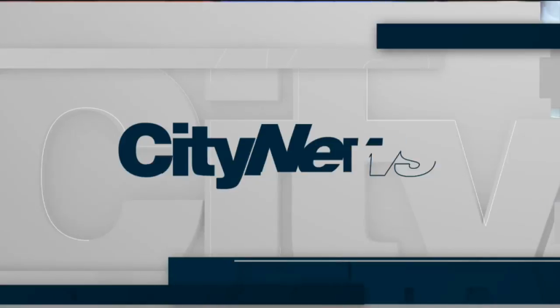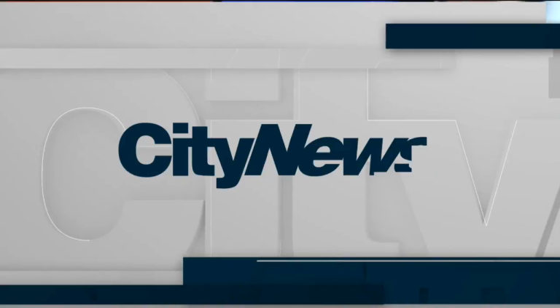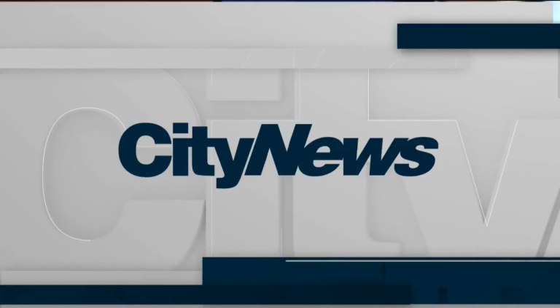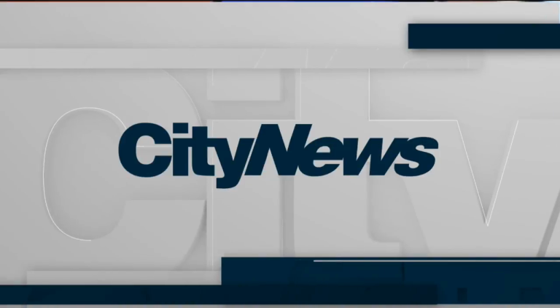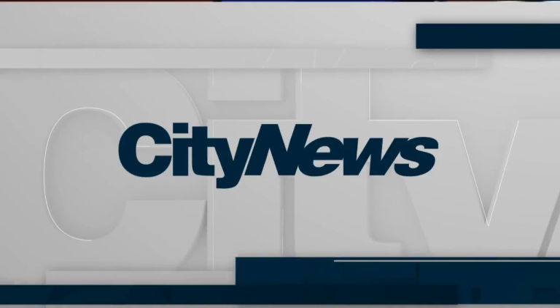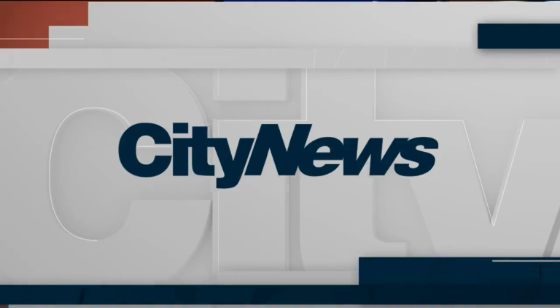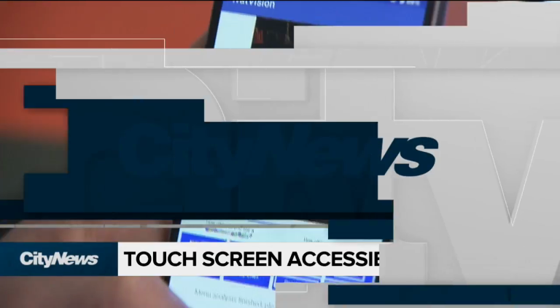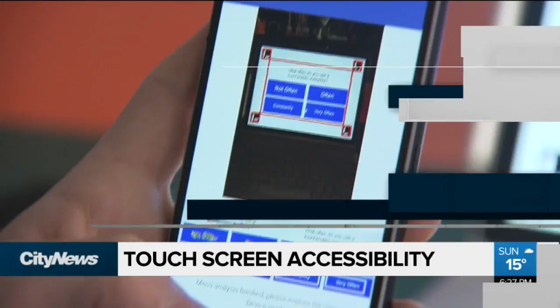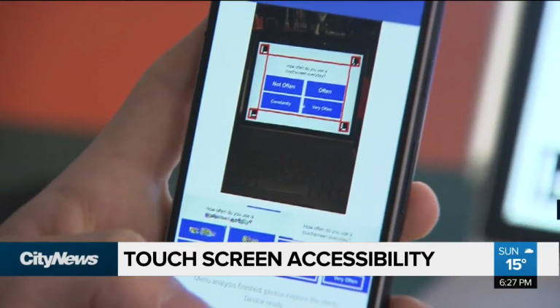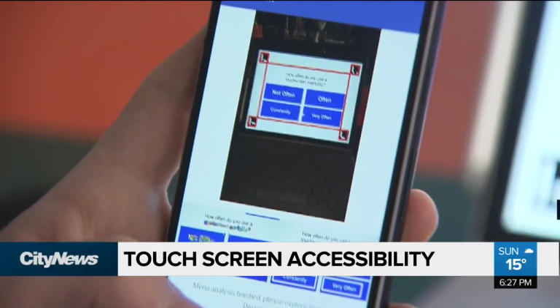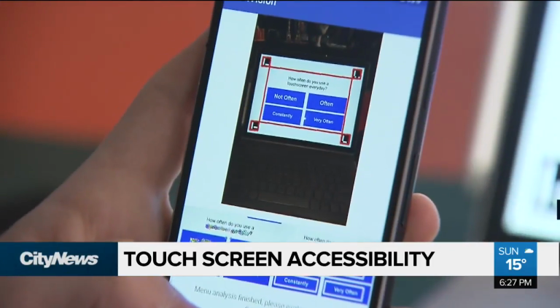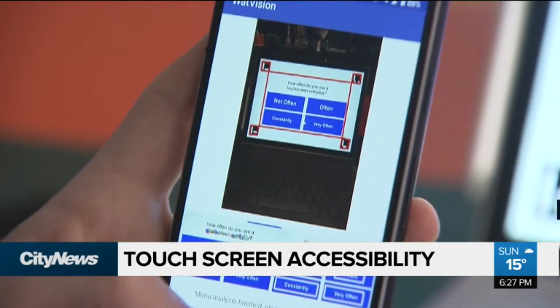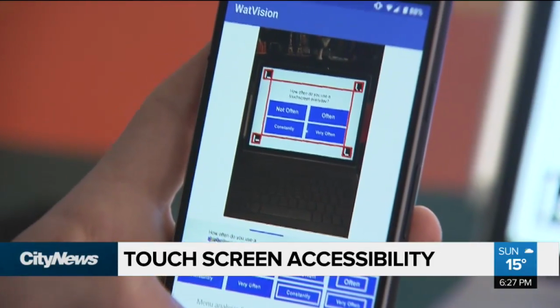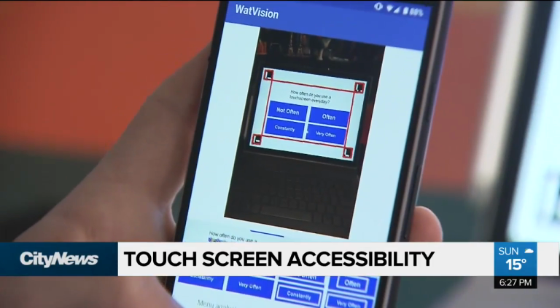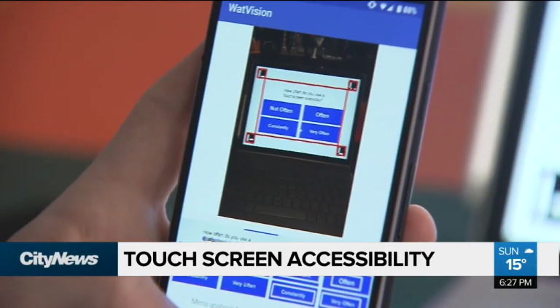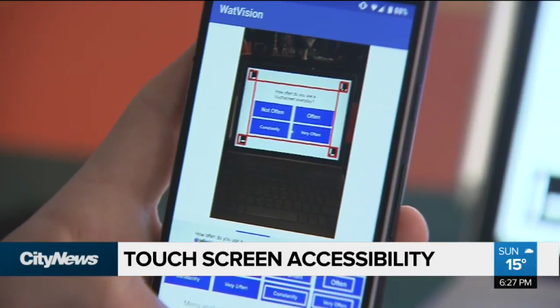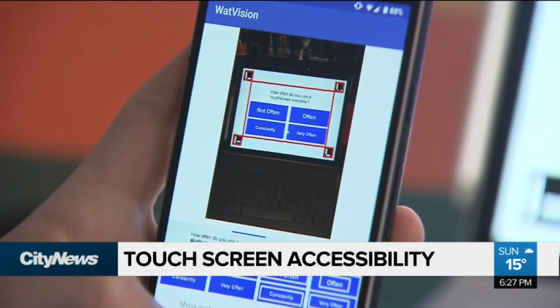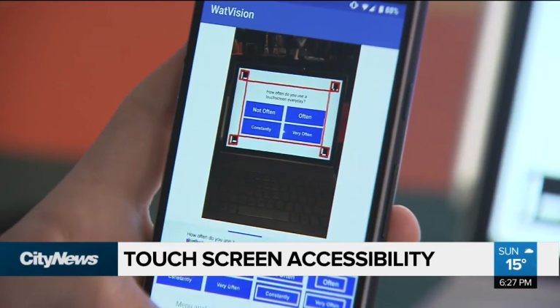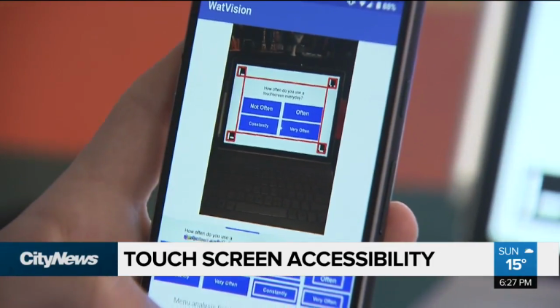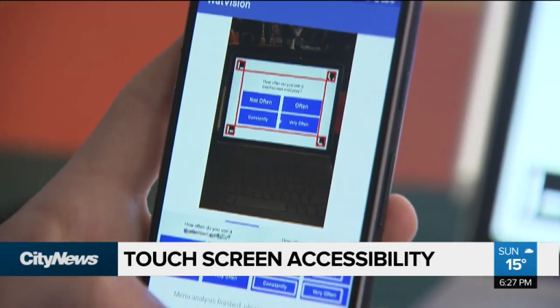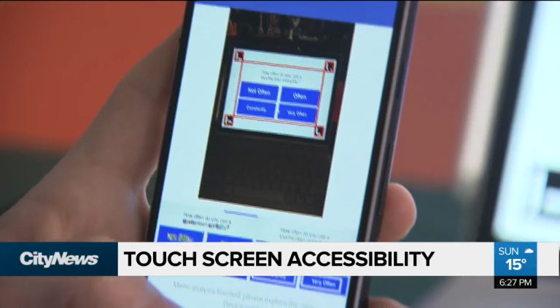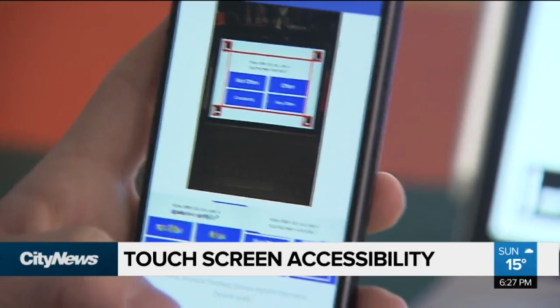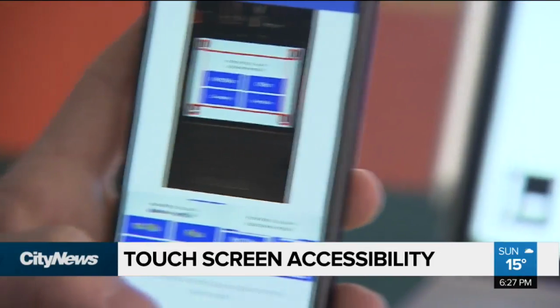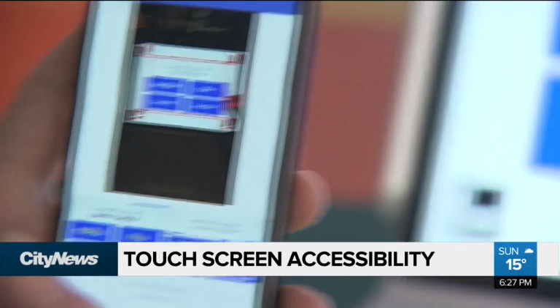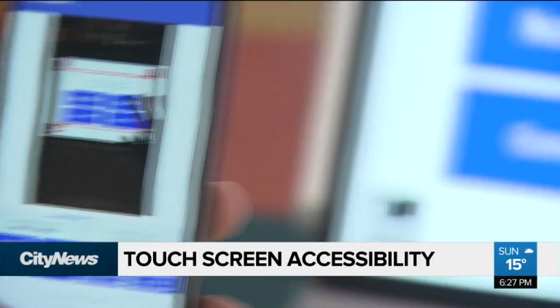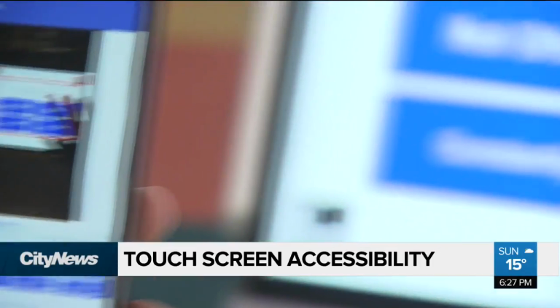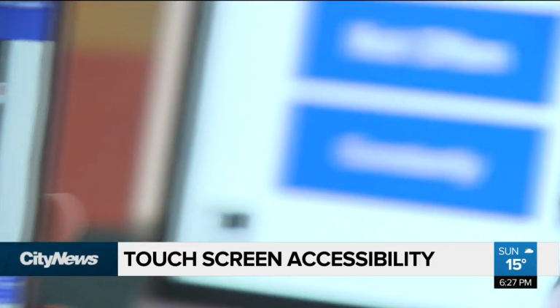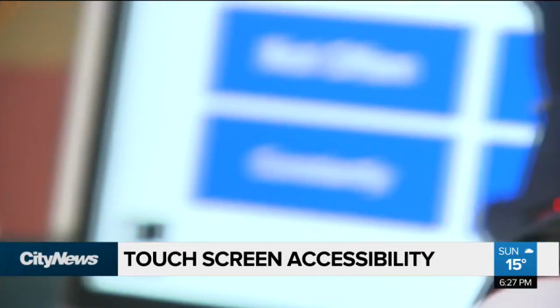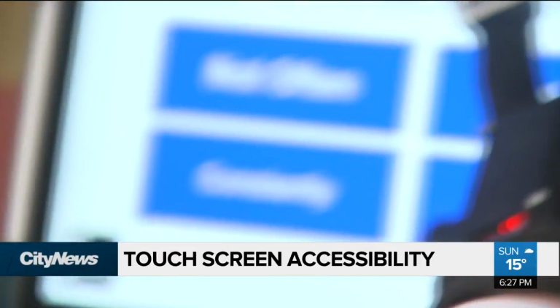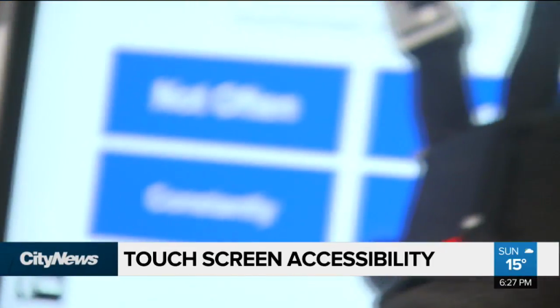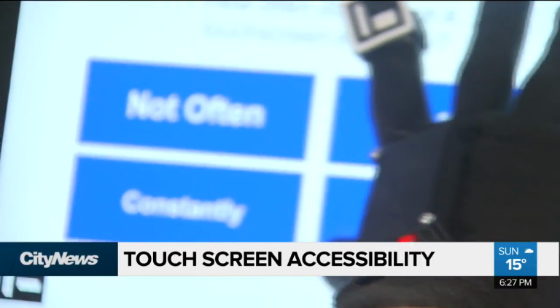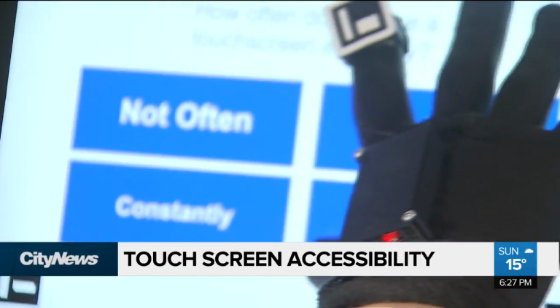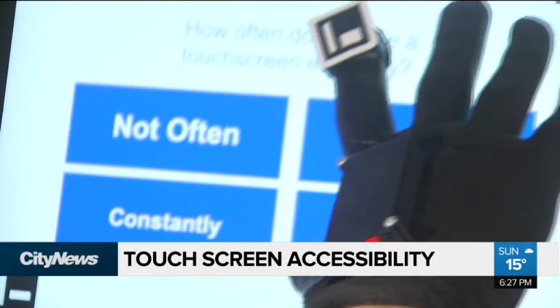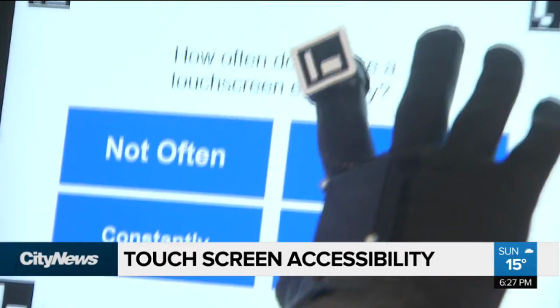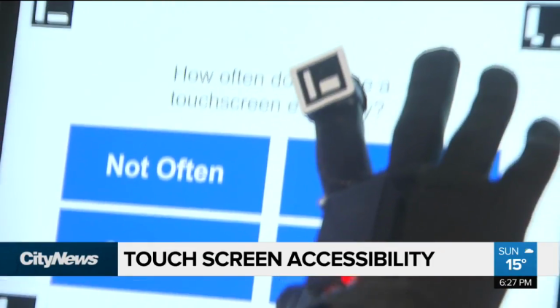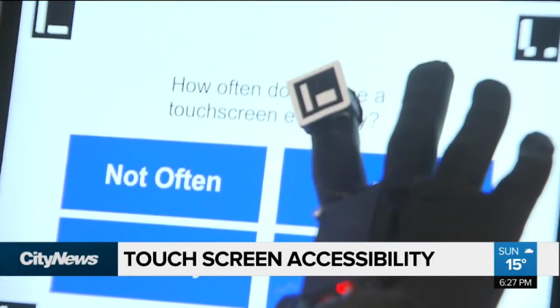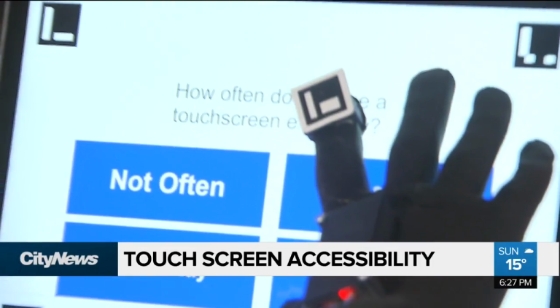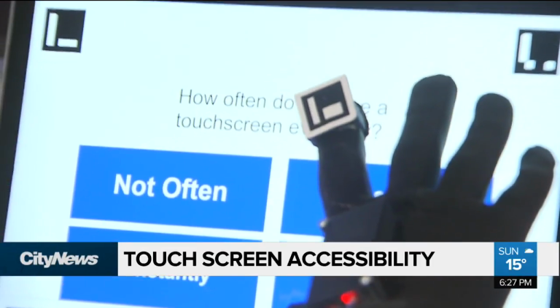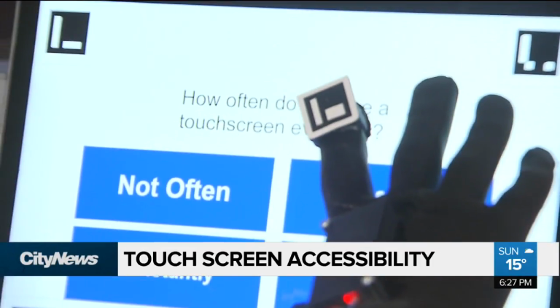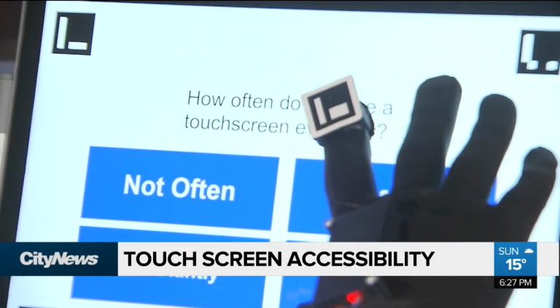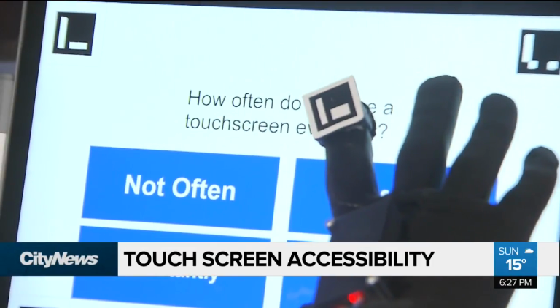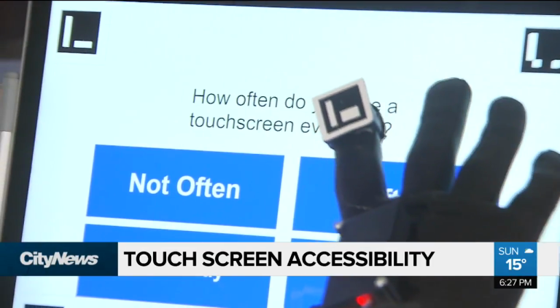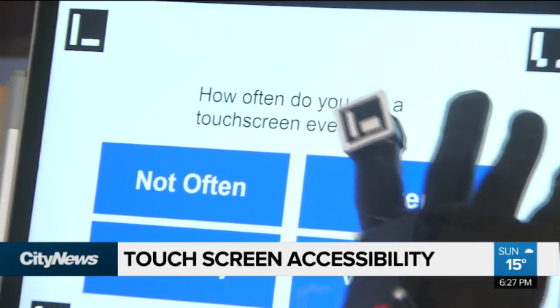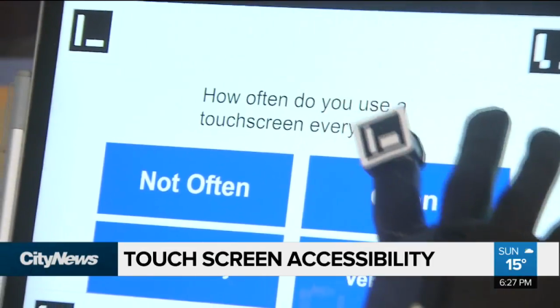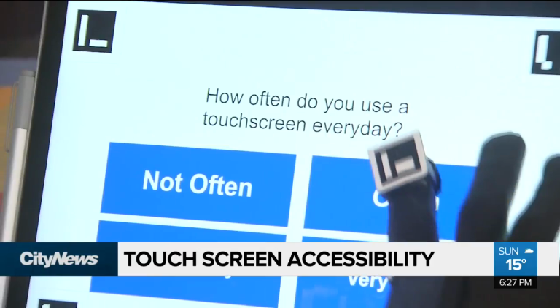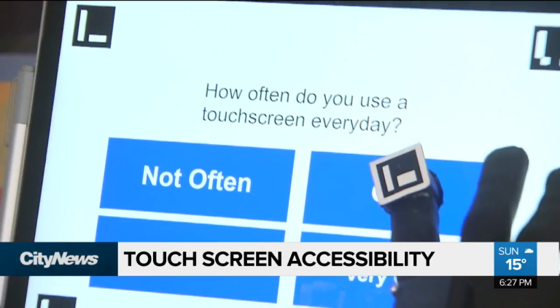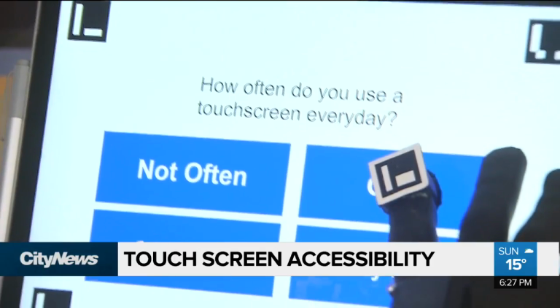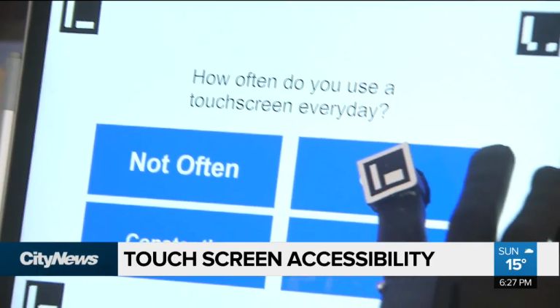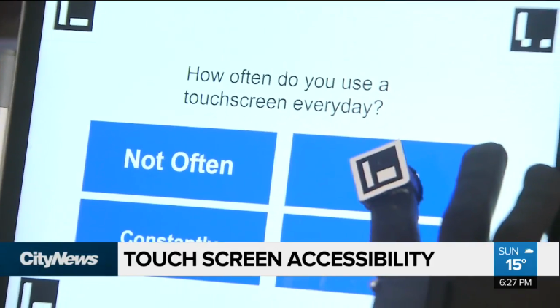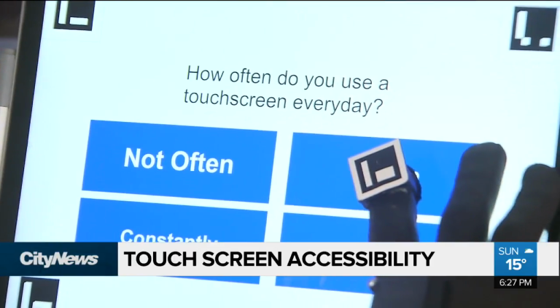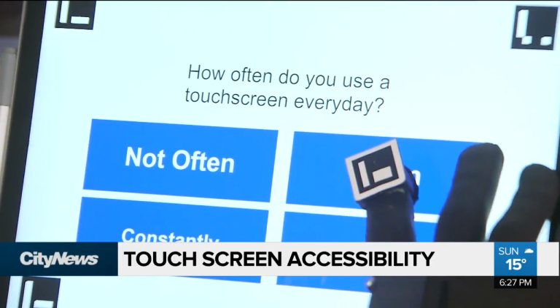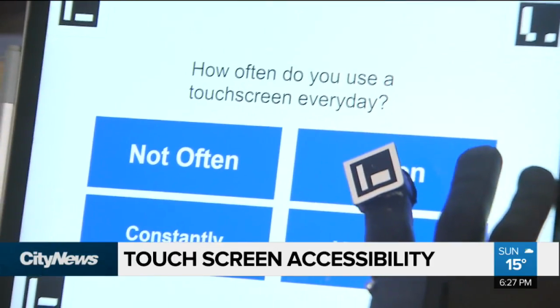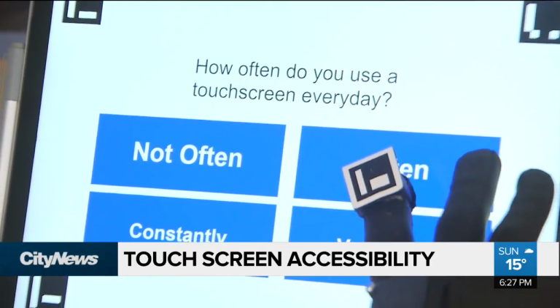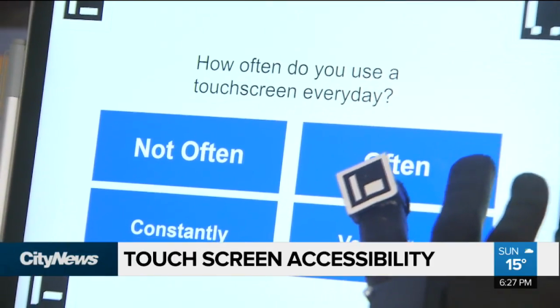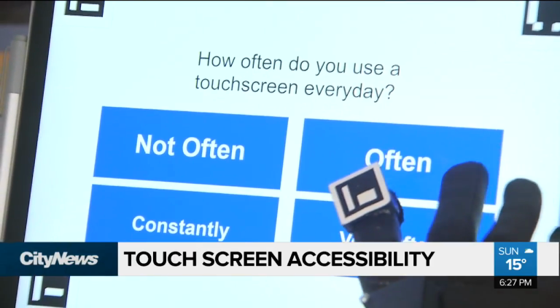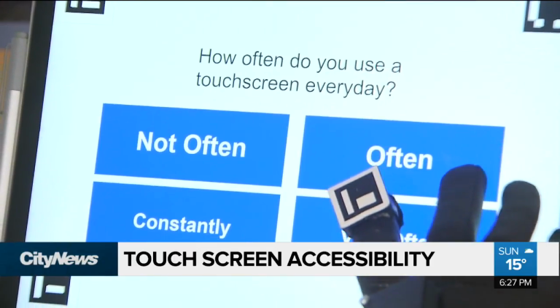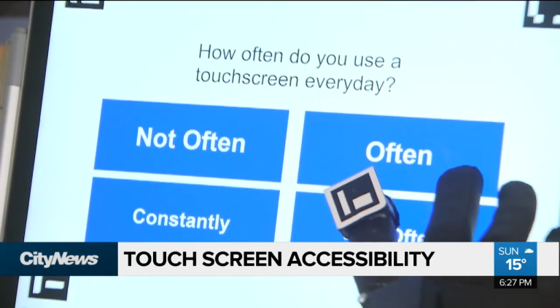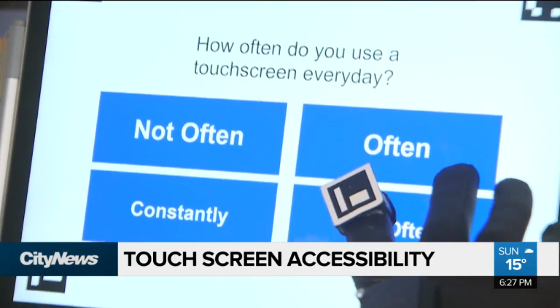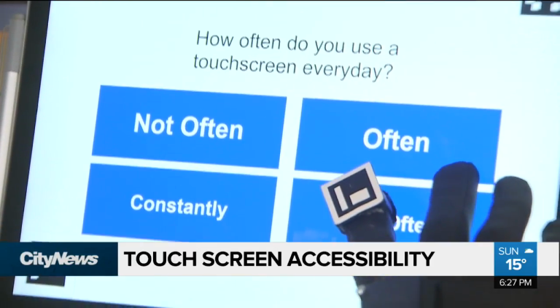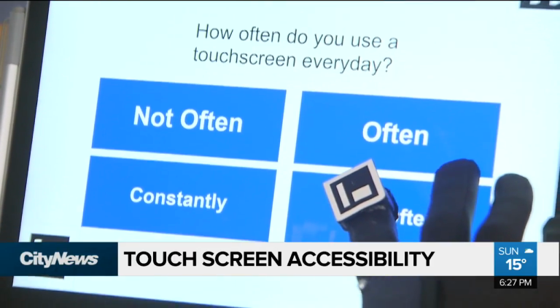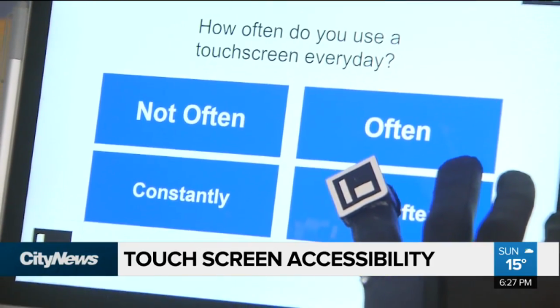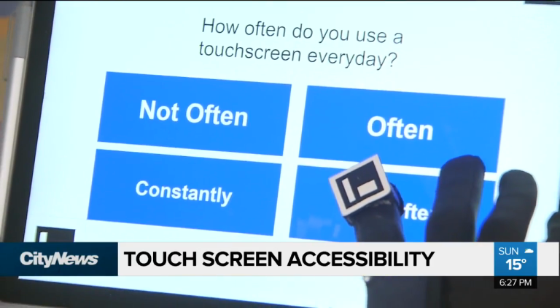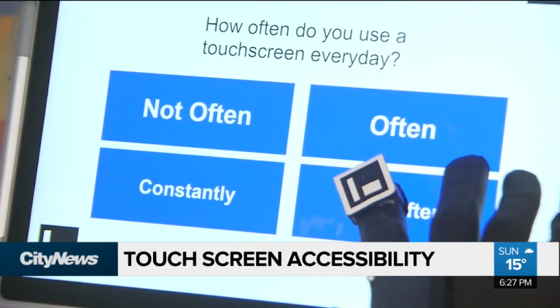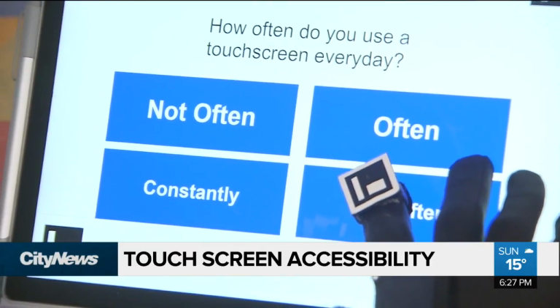Please explore the menu. How often do you use a touch screen? Every day. Often. Very often.